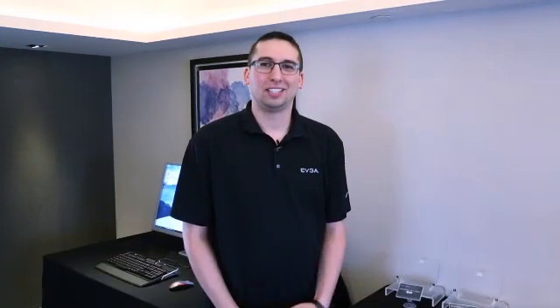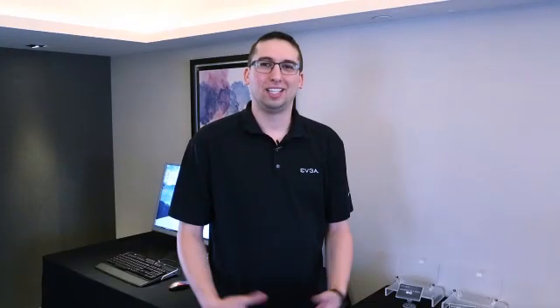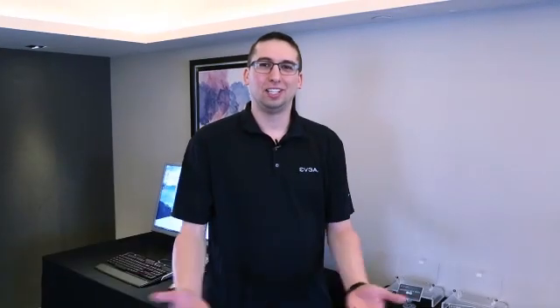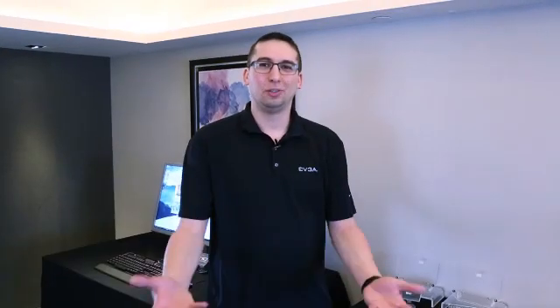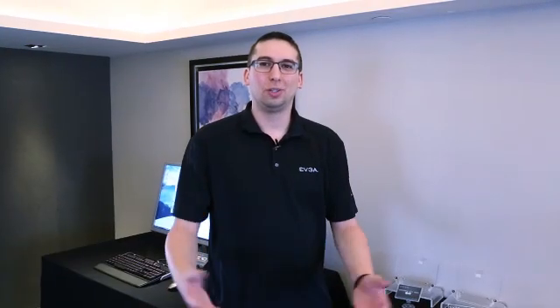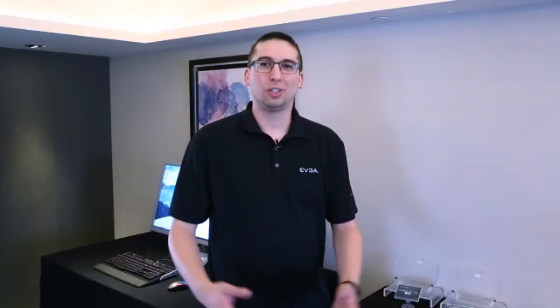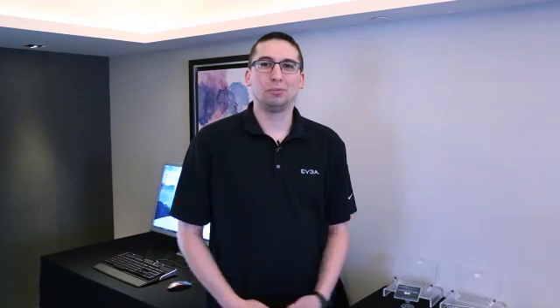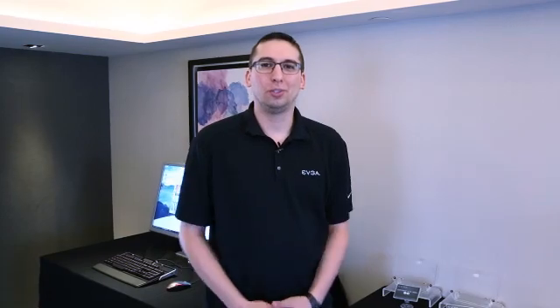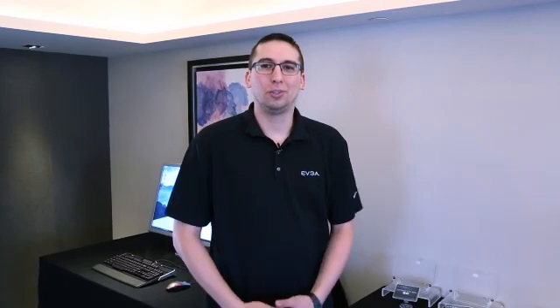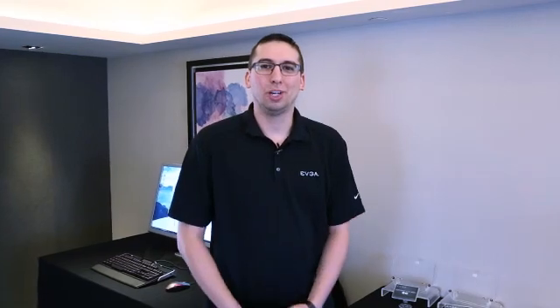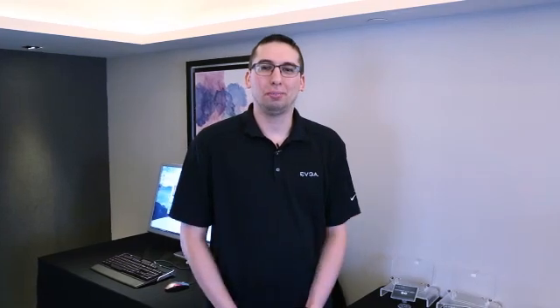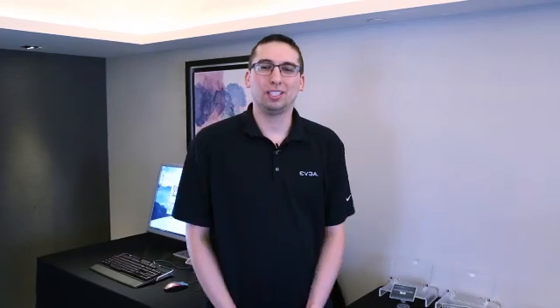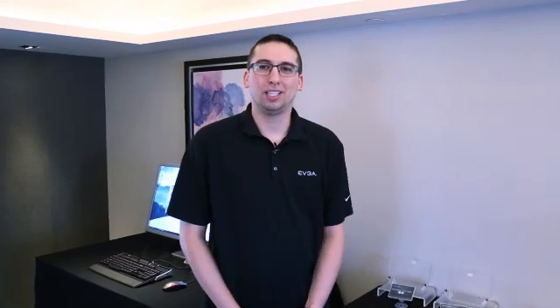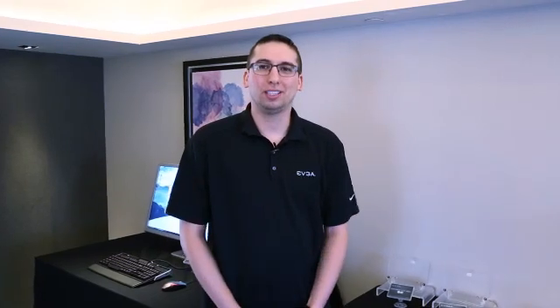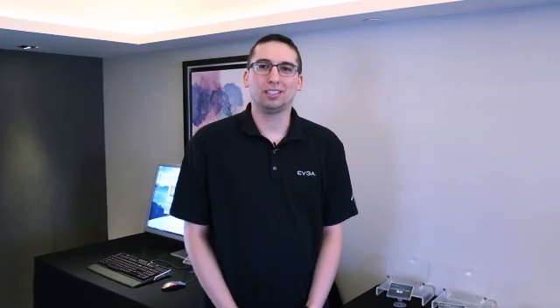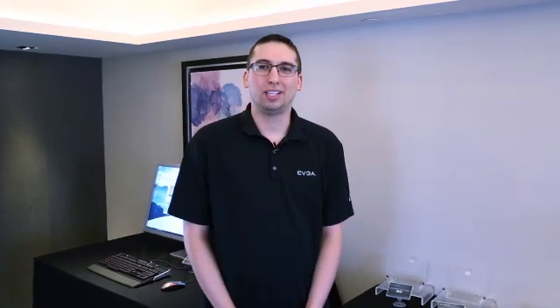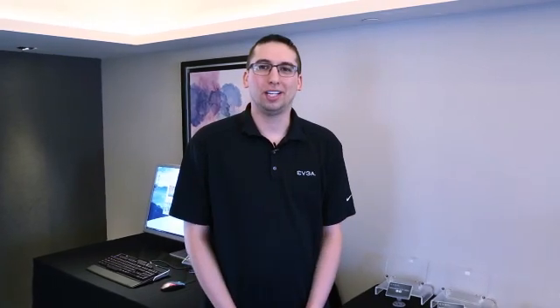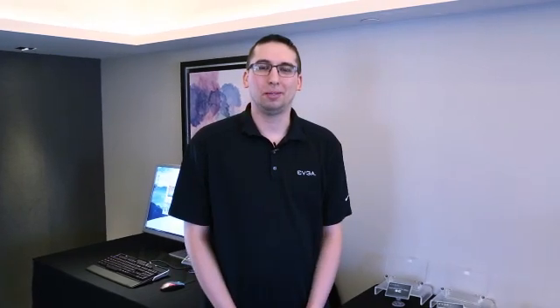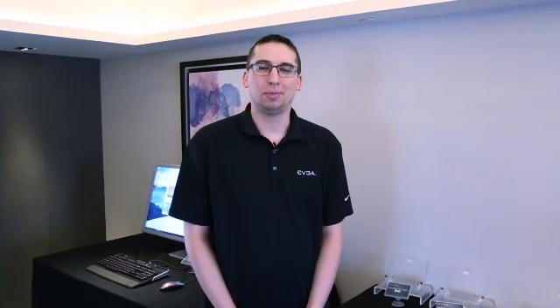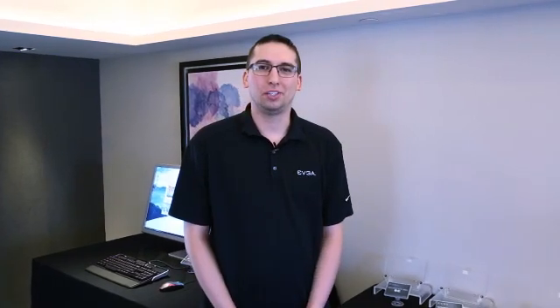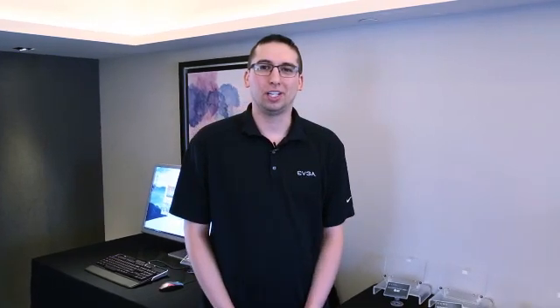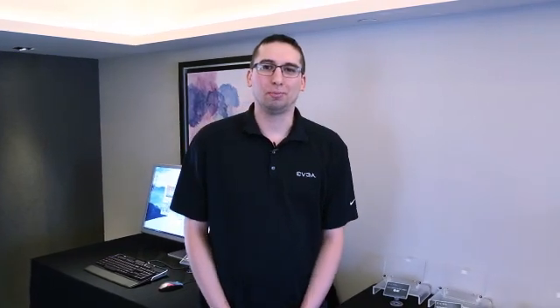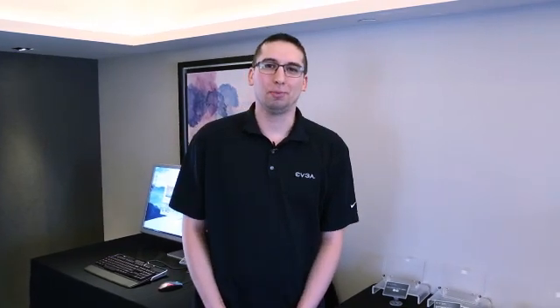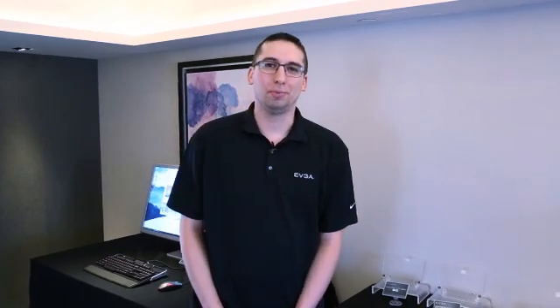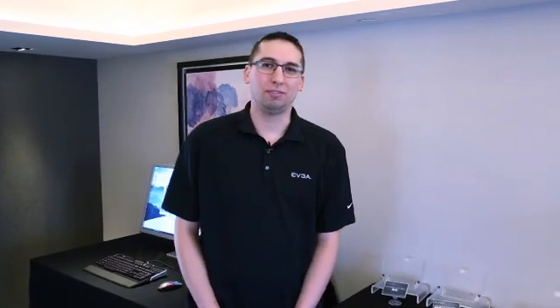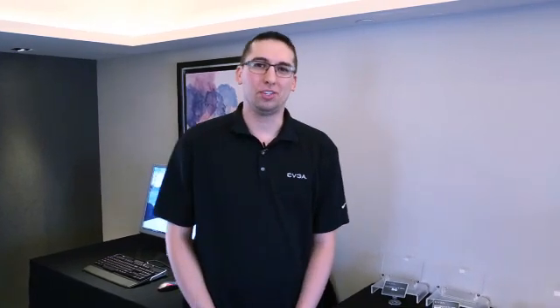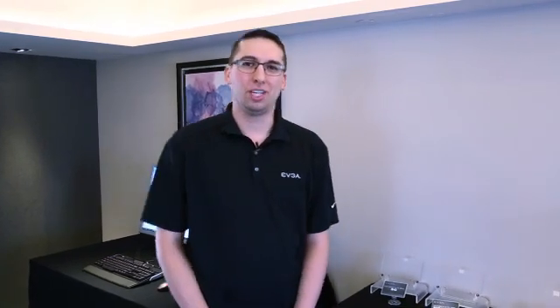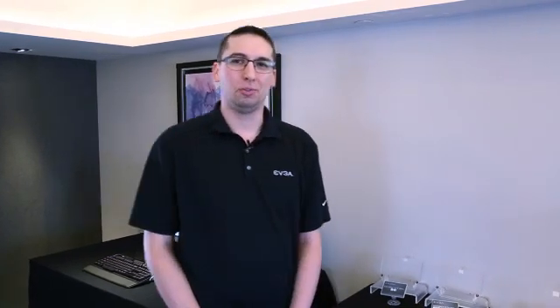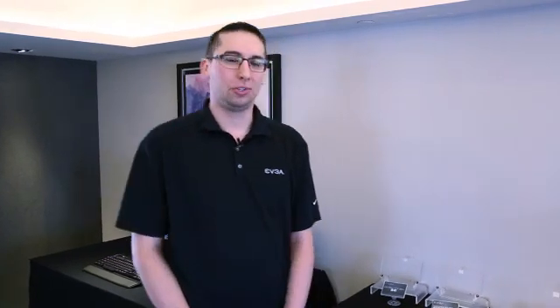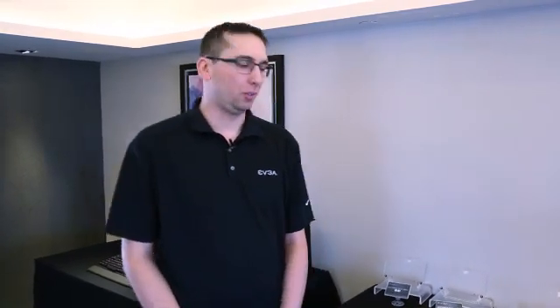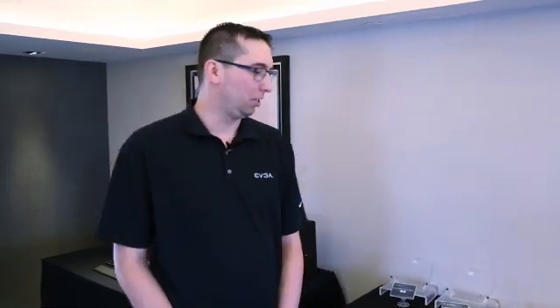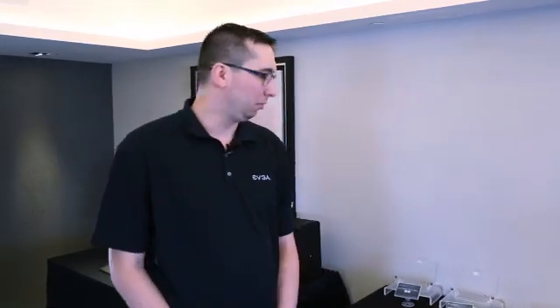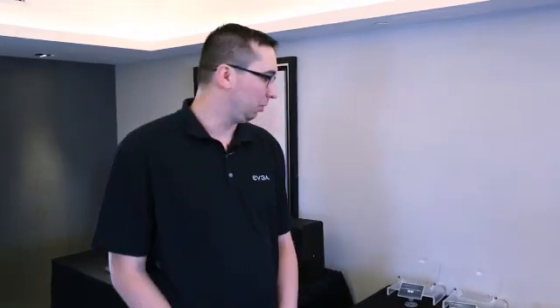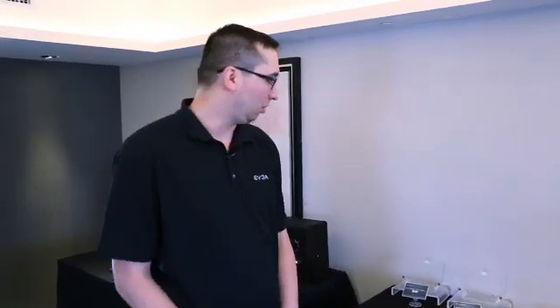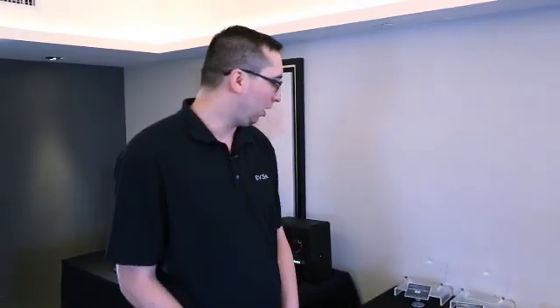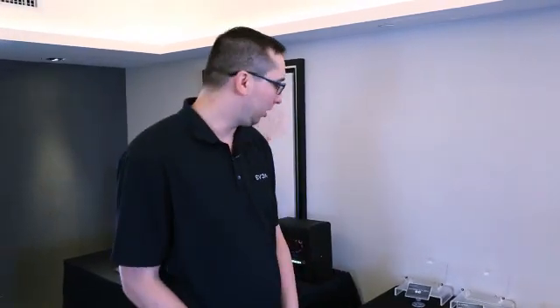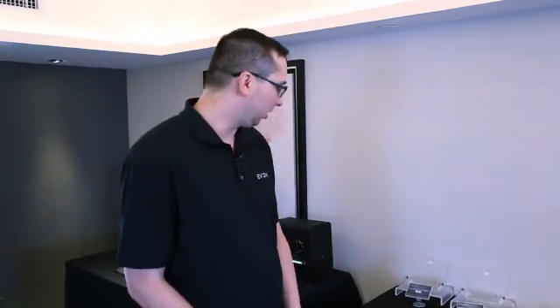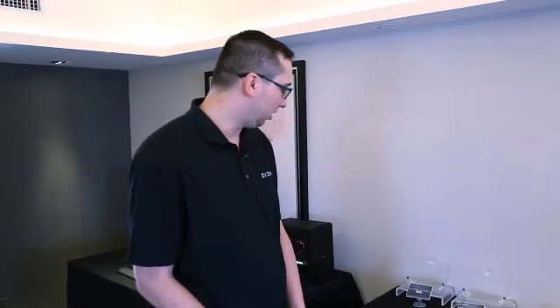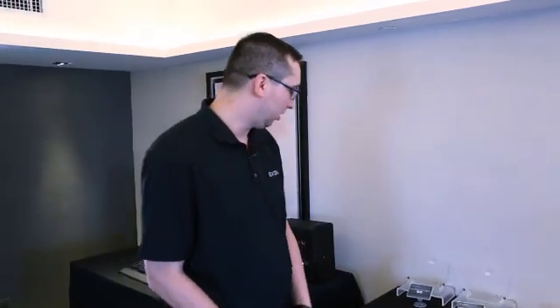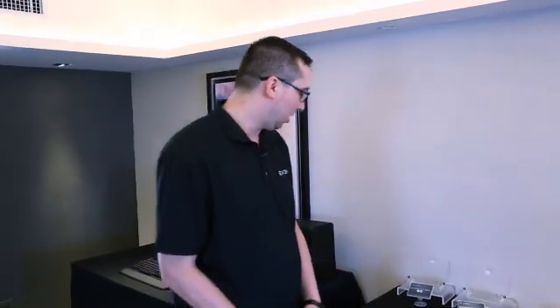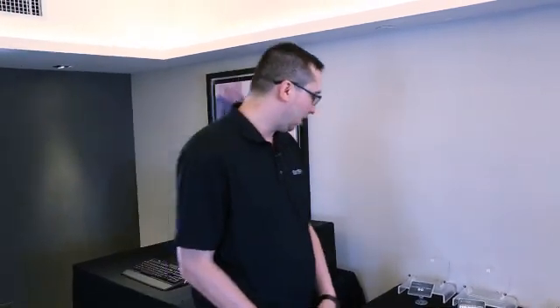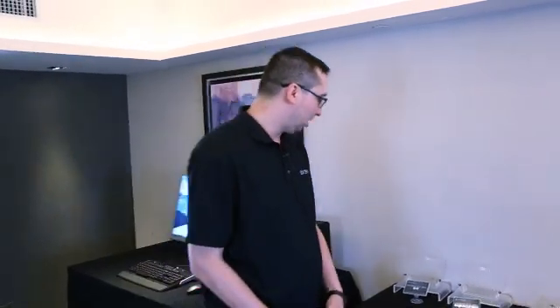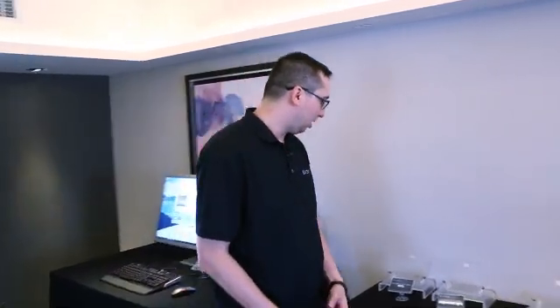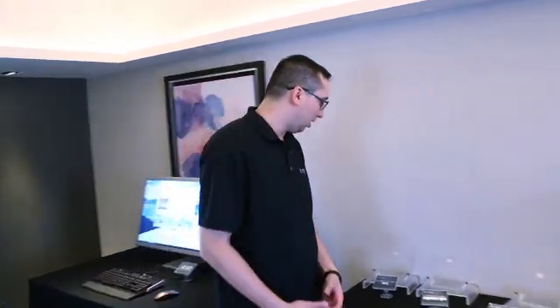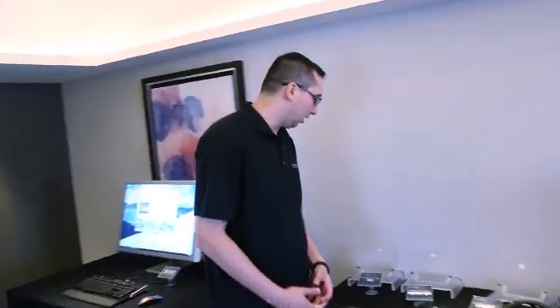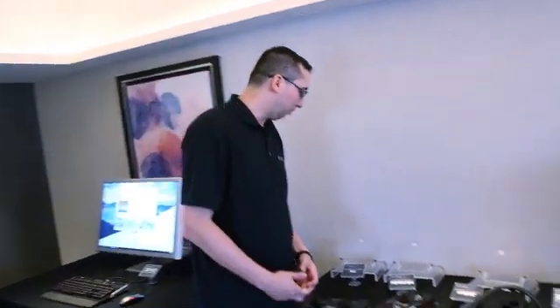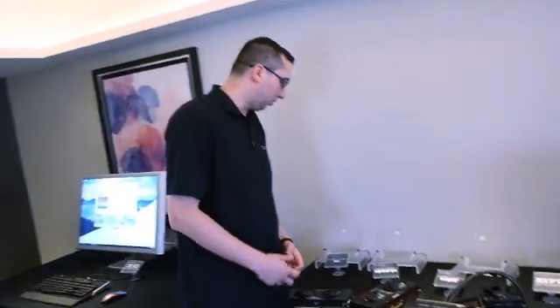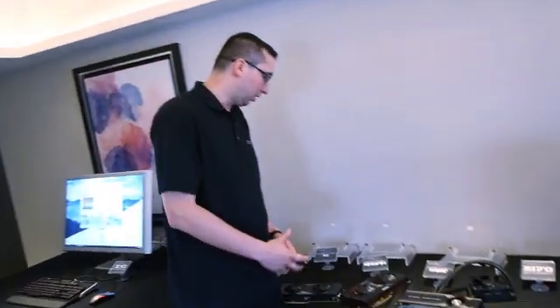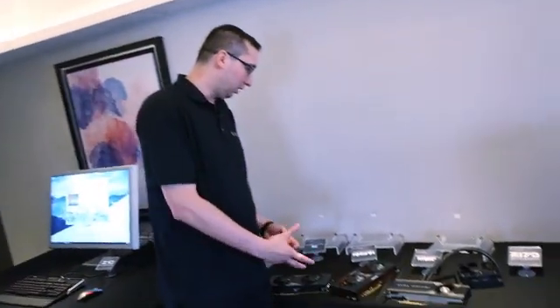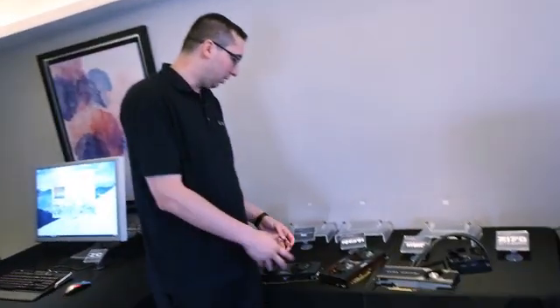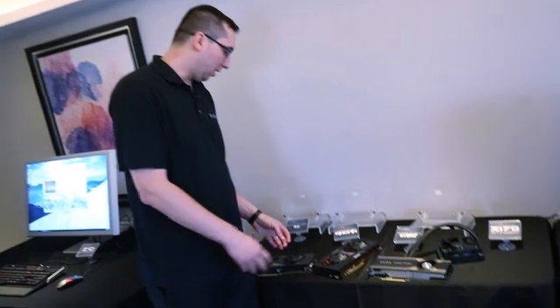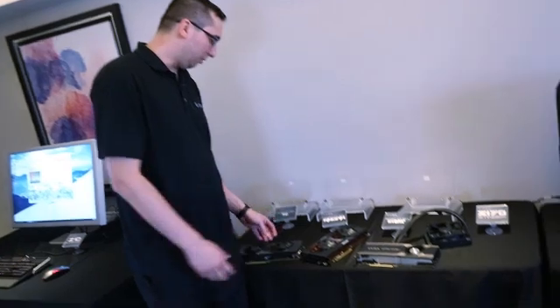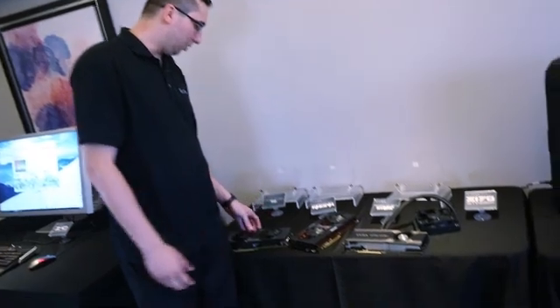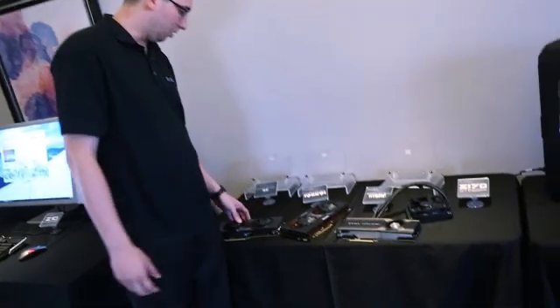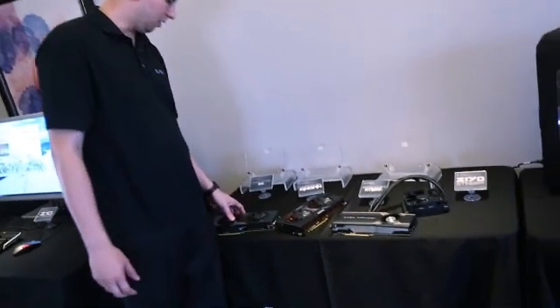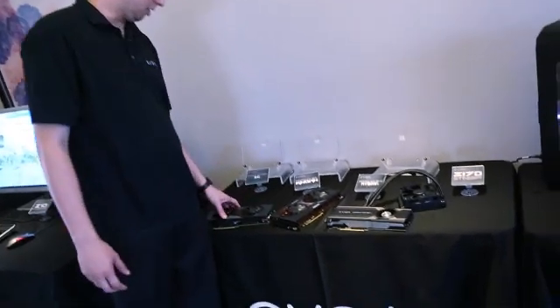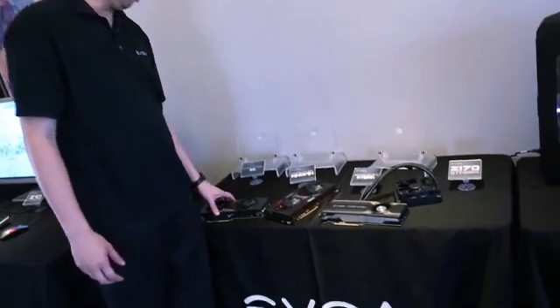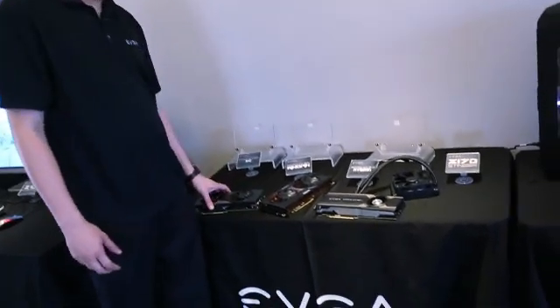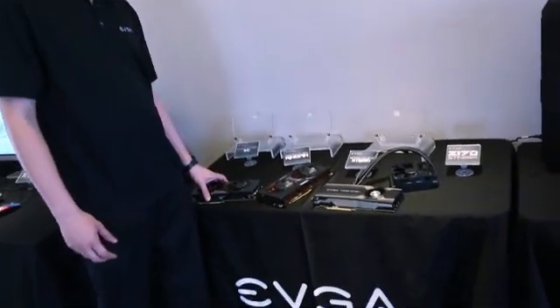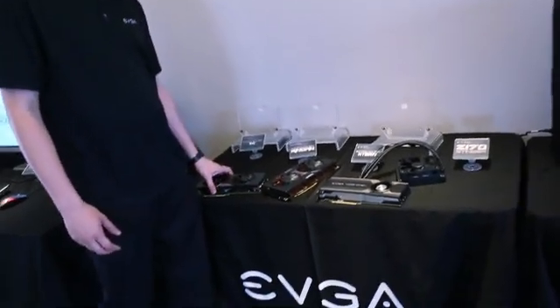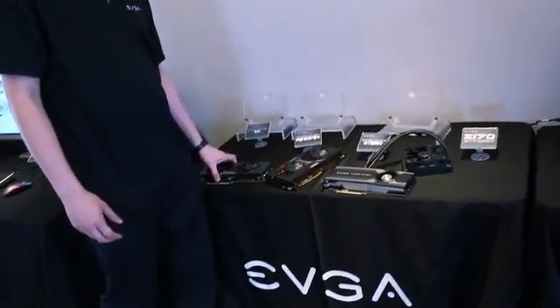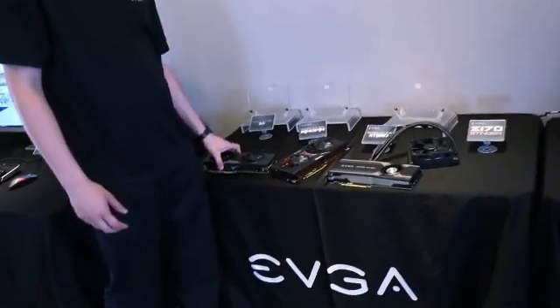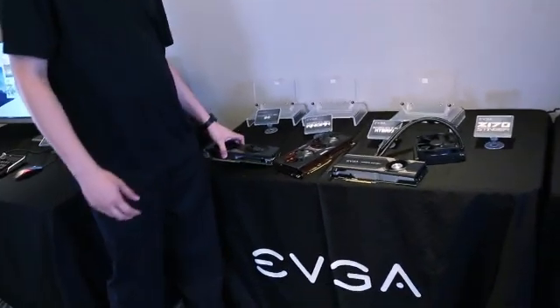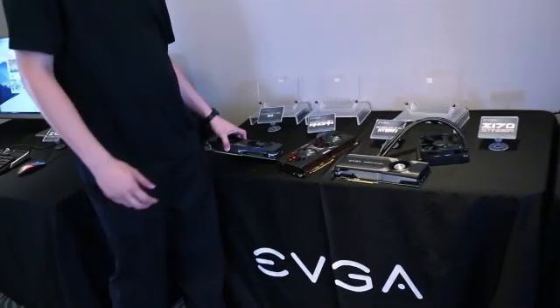Hello and welcome to Computex. I am Jacob from EVGA. We're showing some new products here. The first thing we have to show is some new graphics cards.